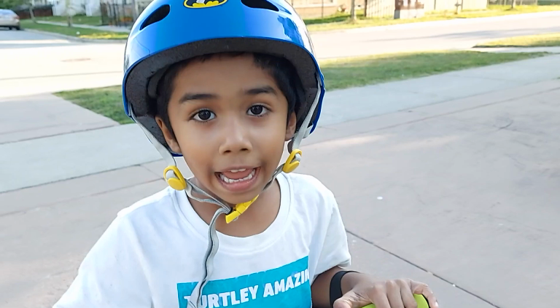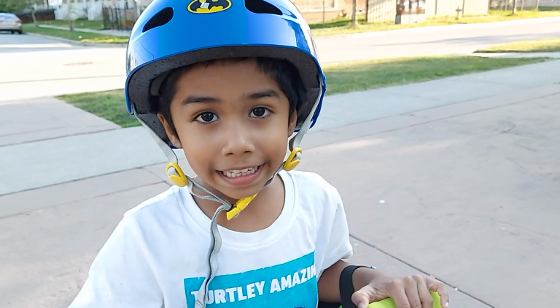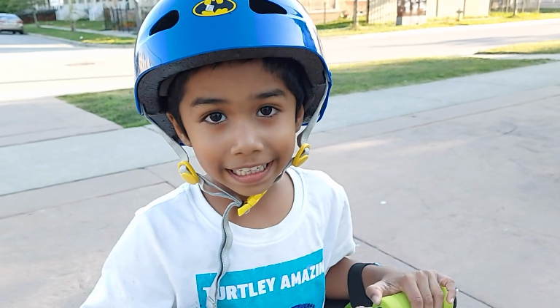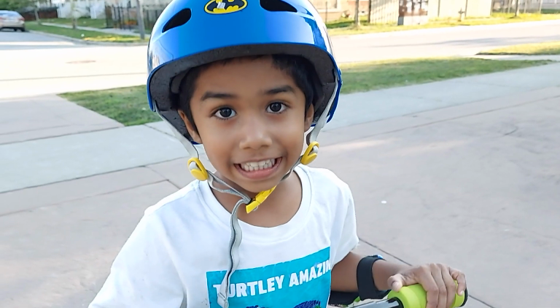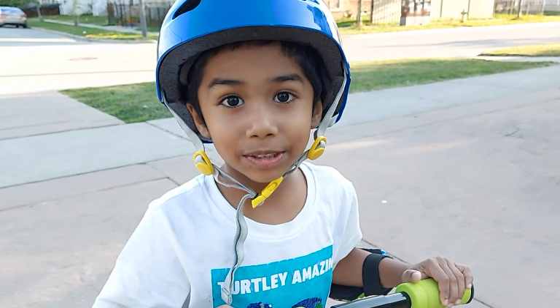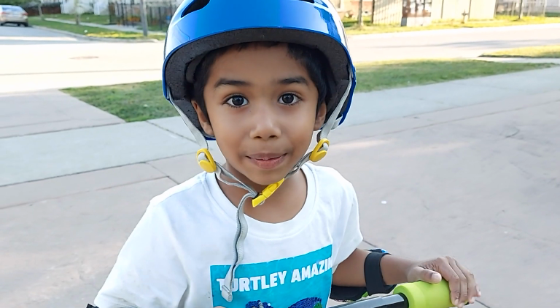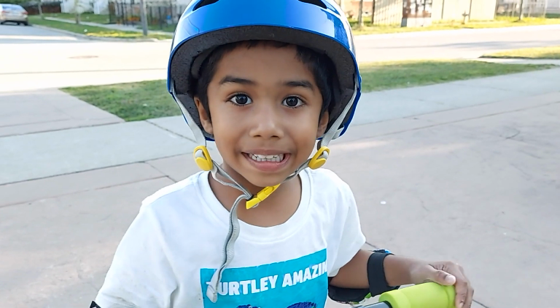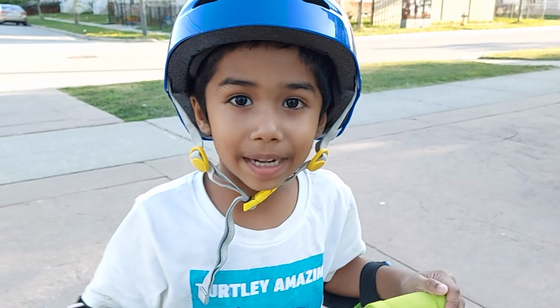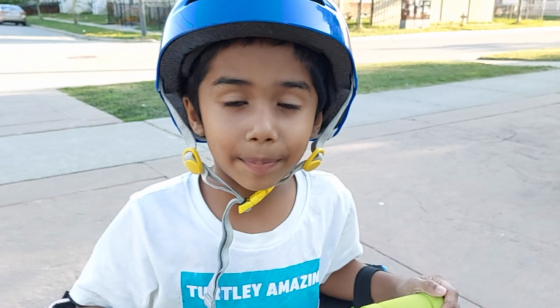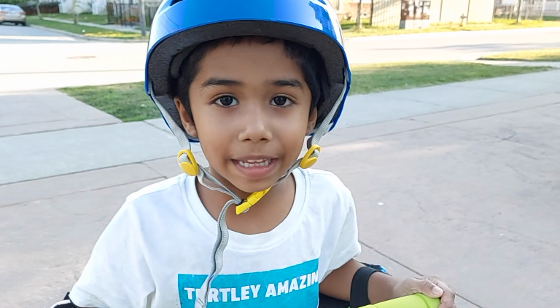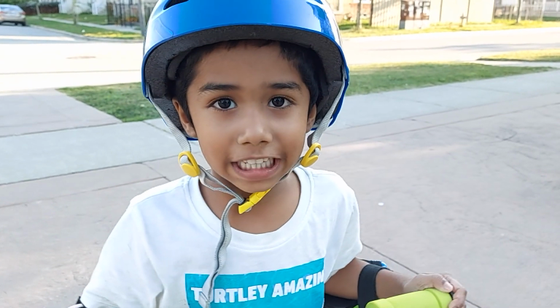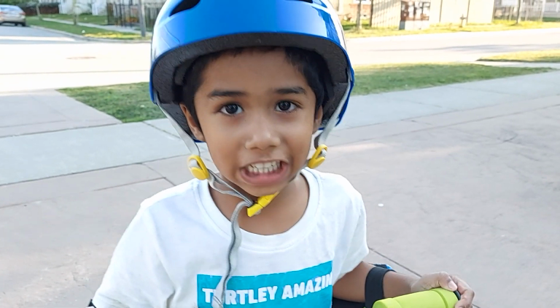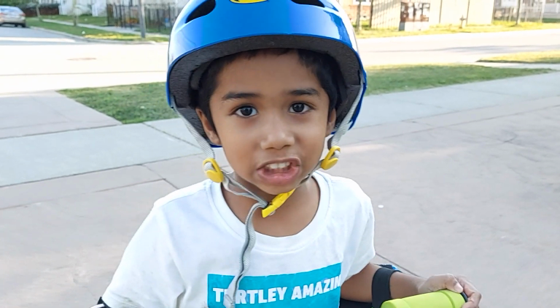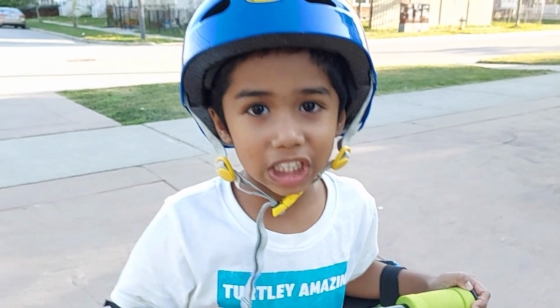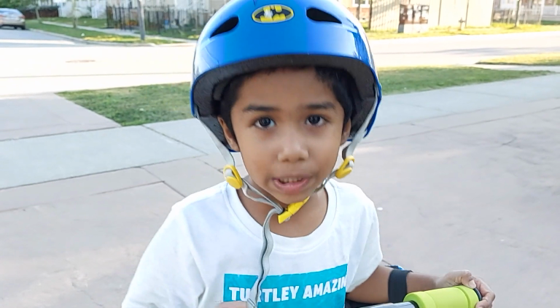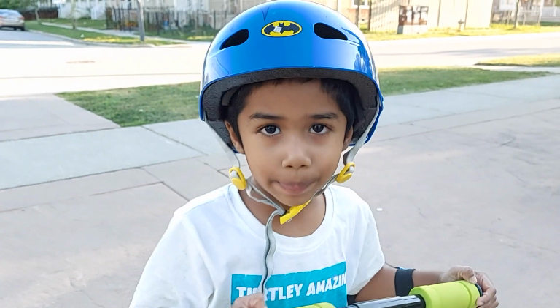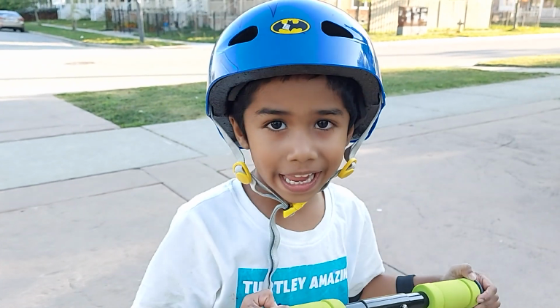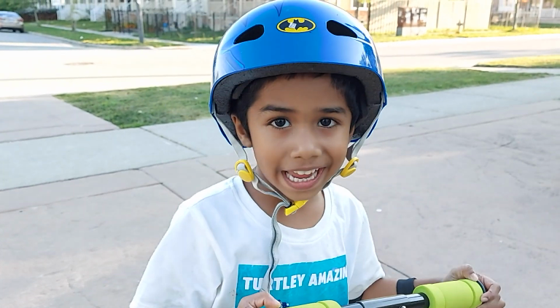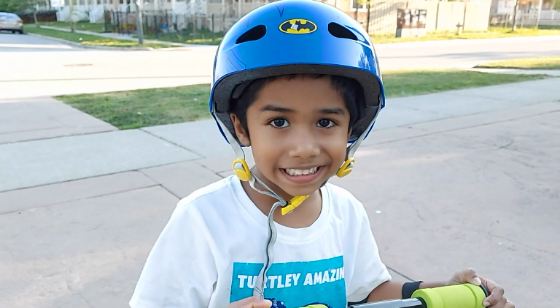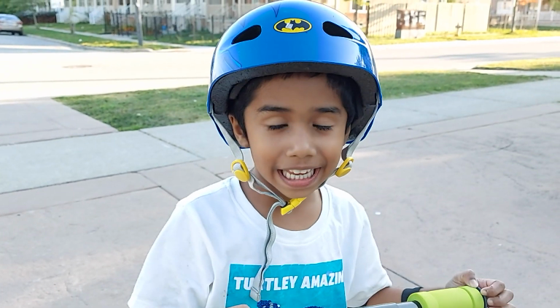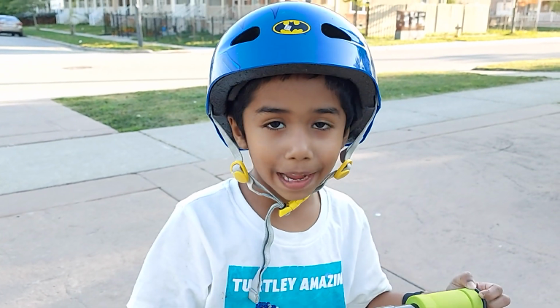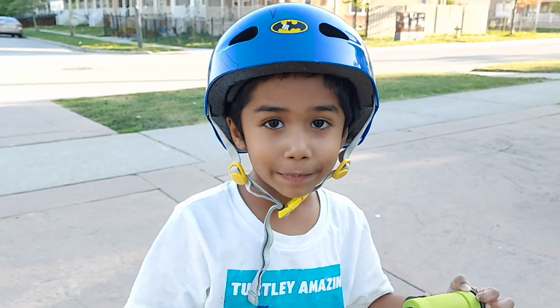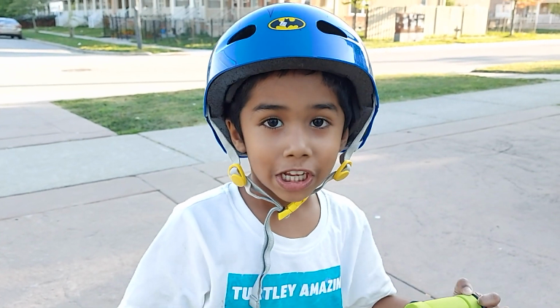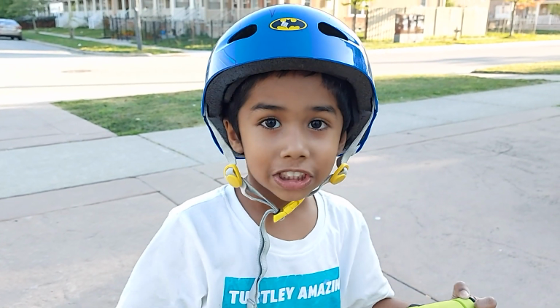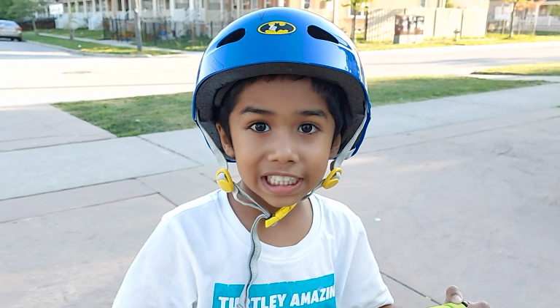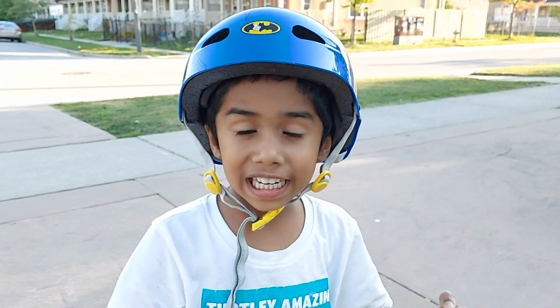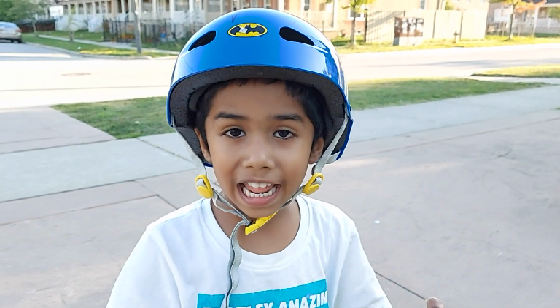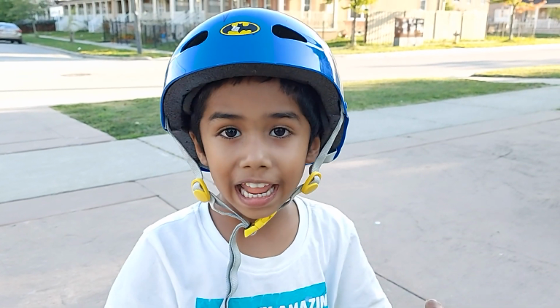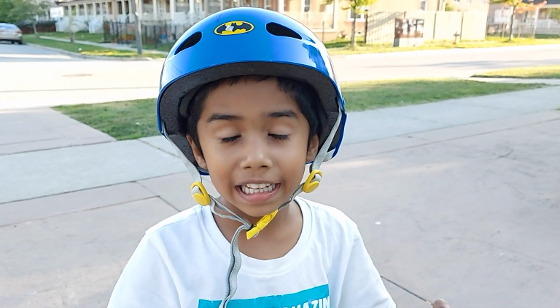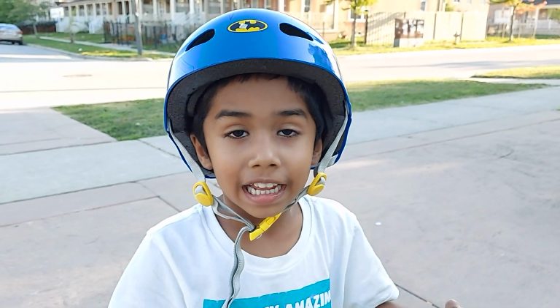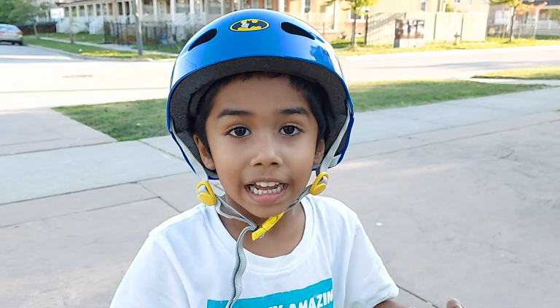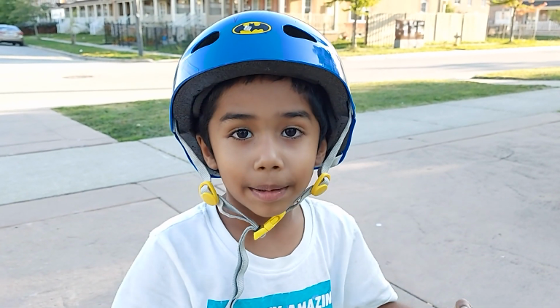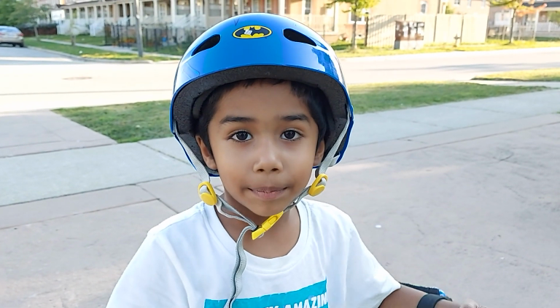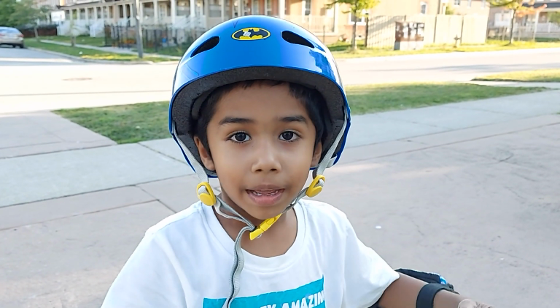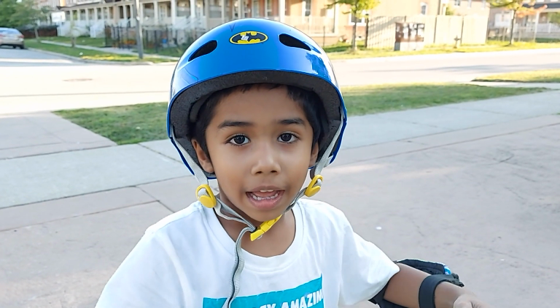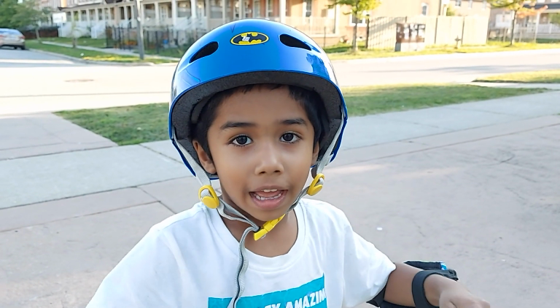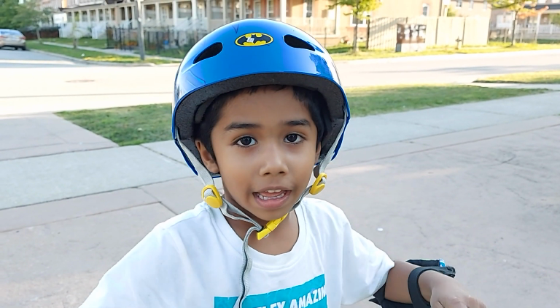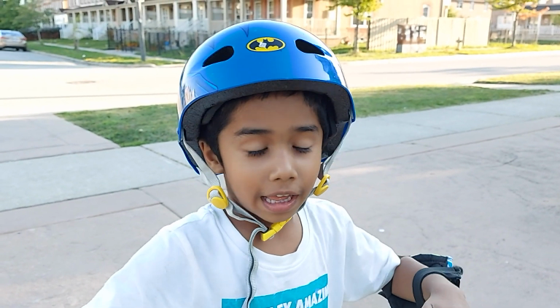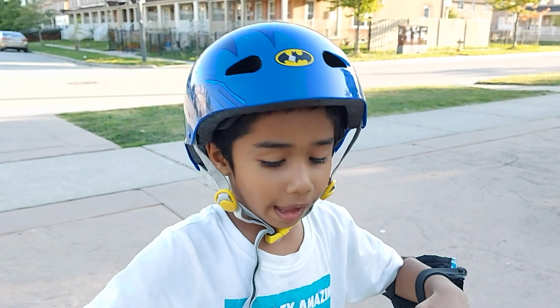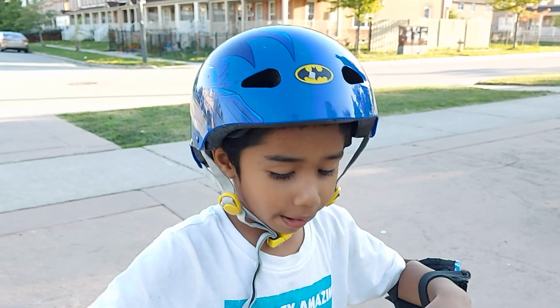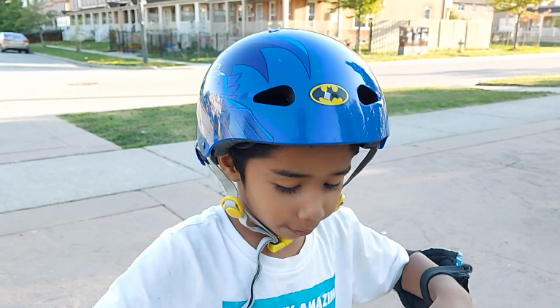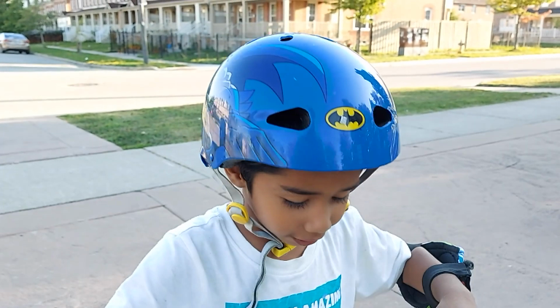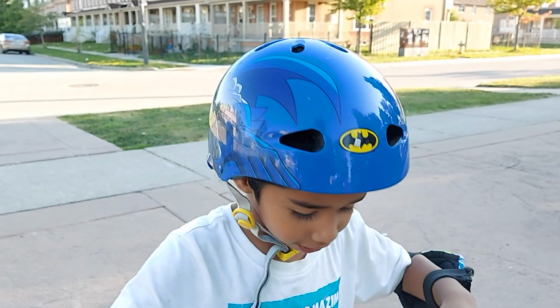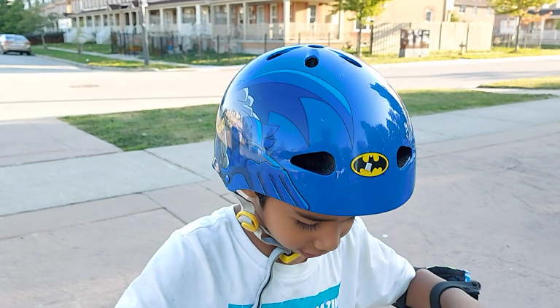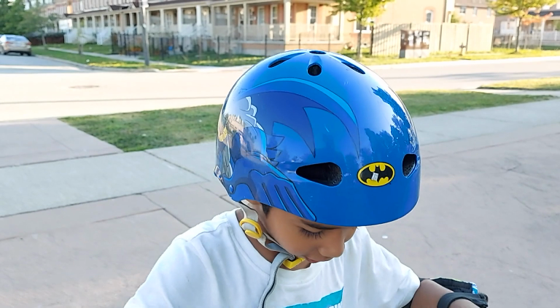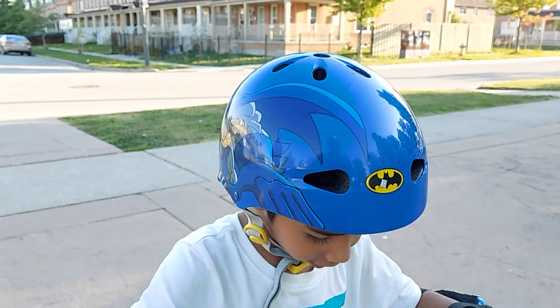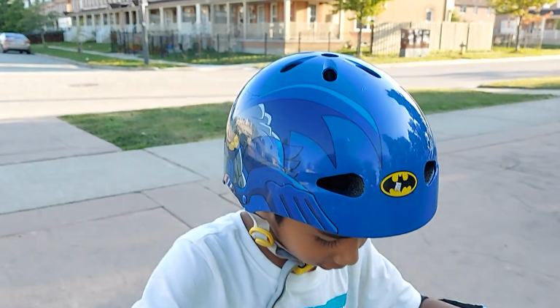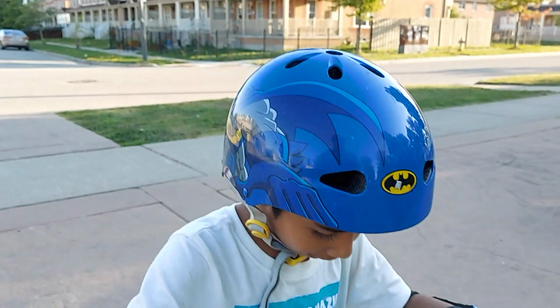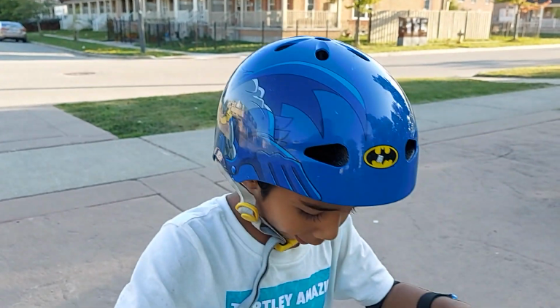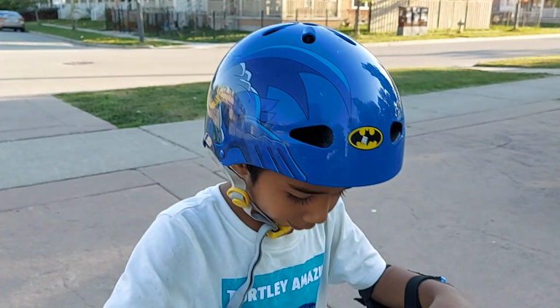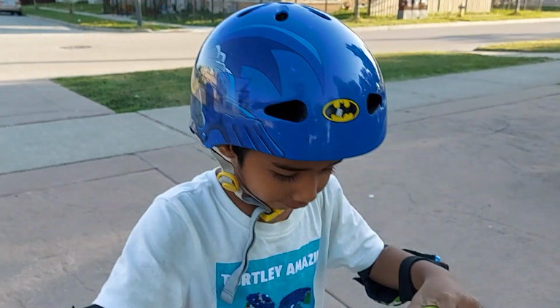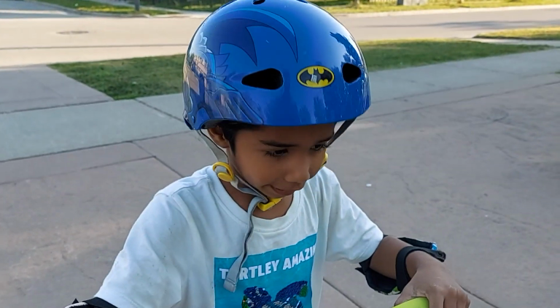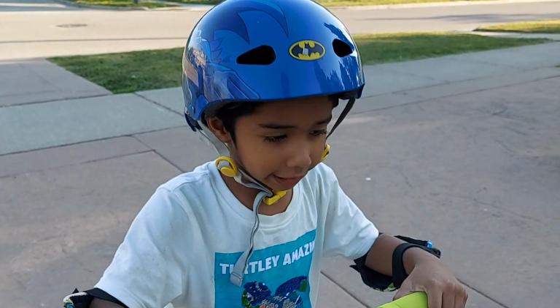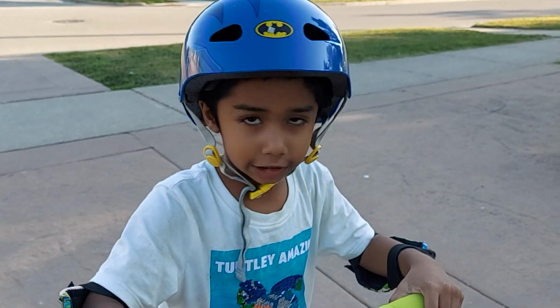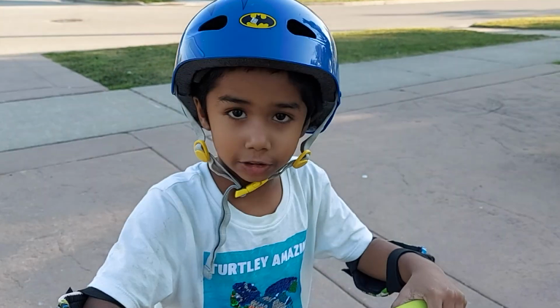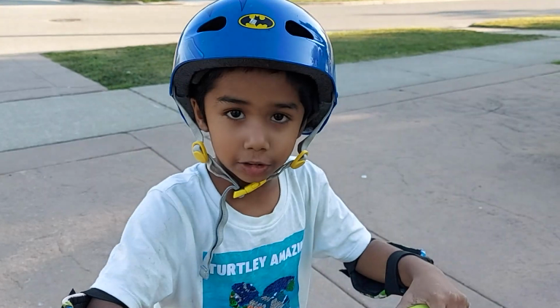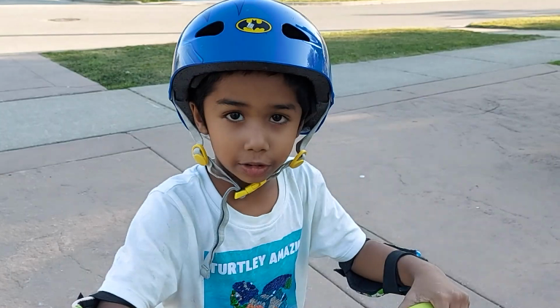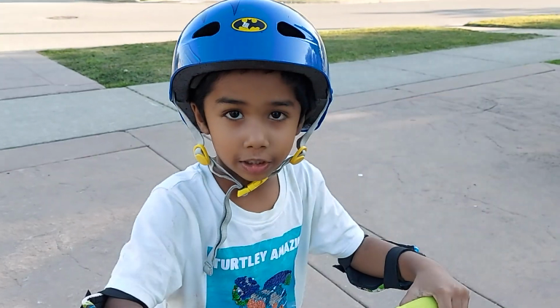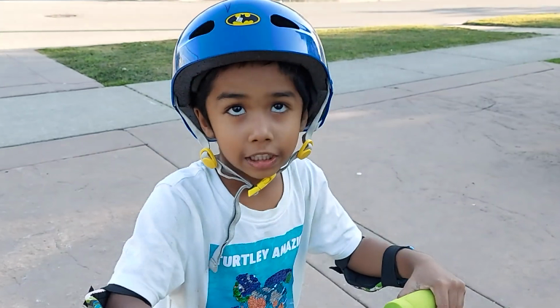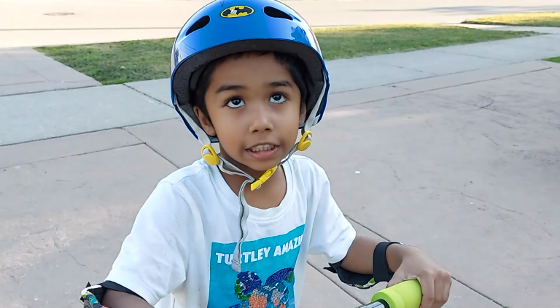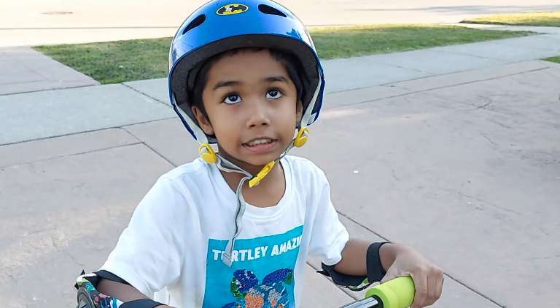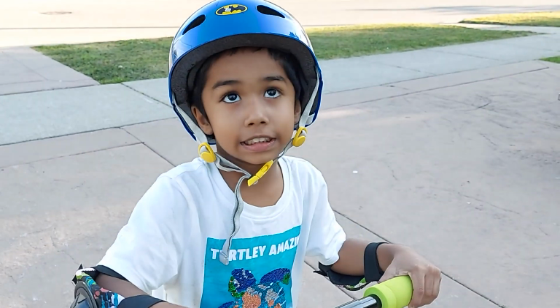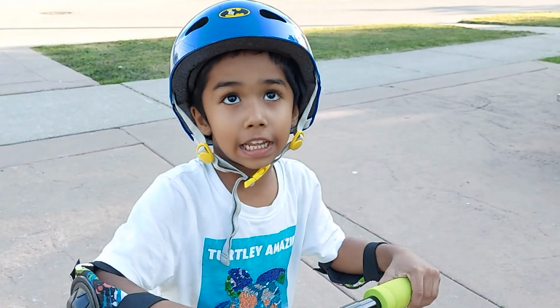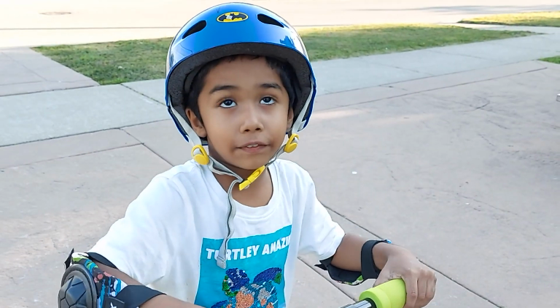Hi kids! Welcome to Kids with PA time. Today I want to show you how to ride a scooter safely.